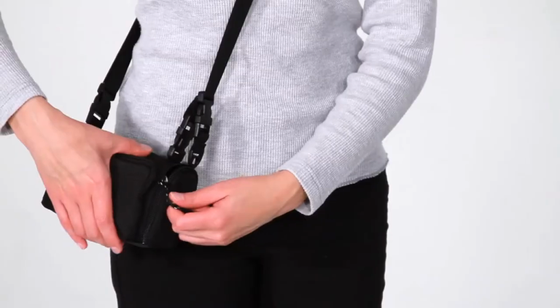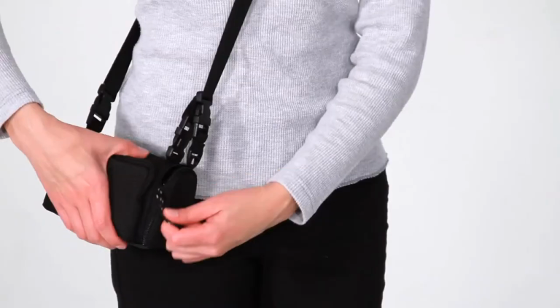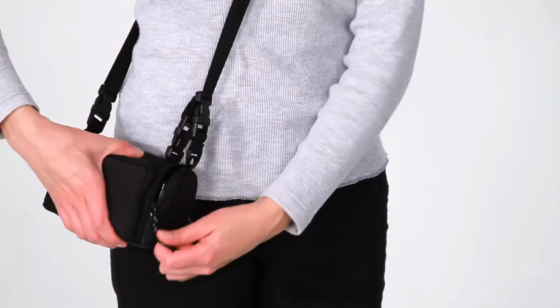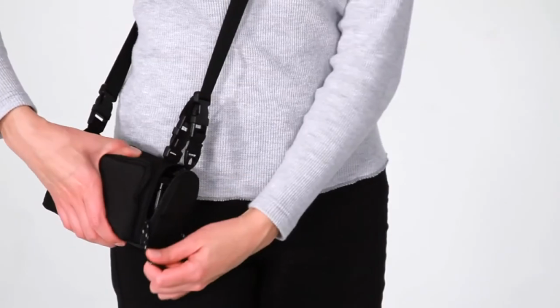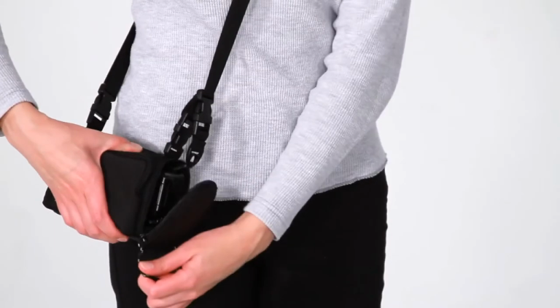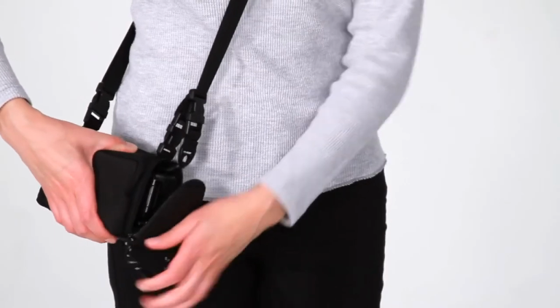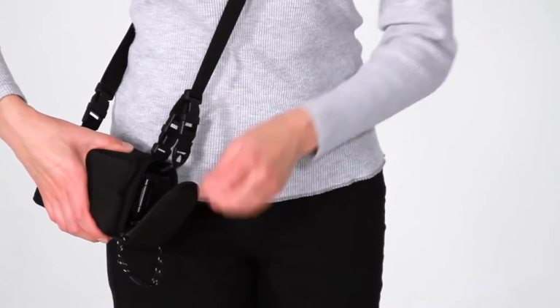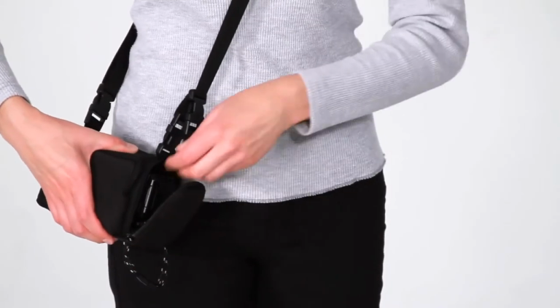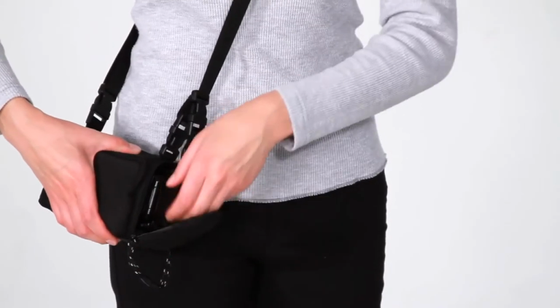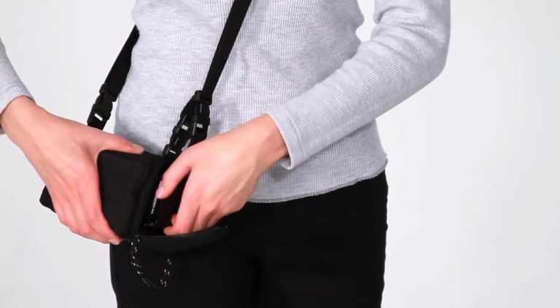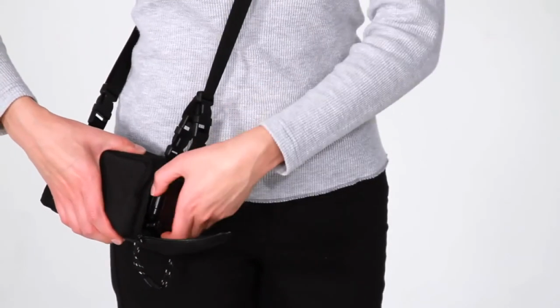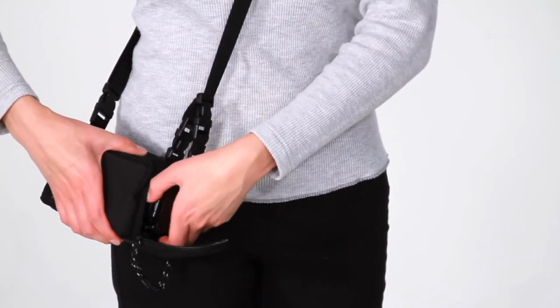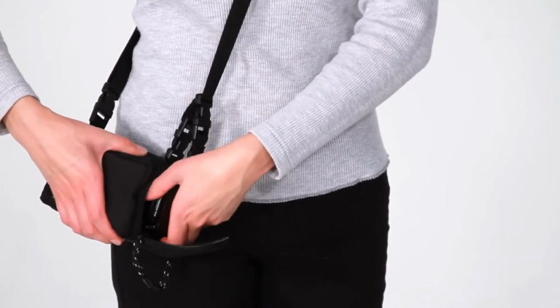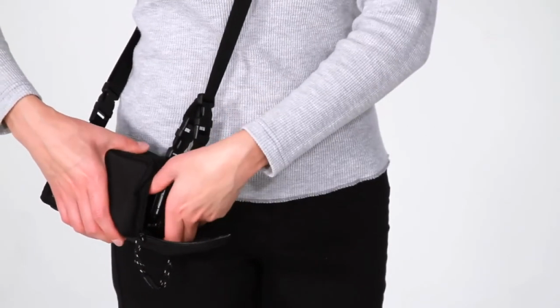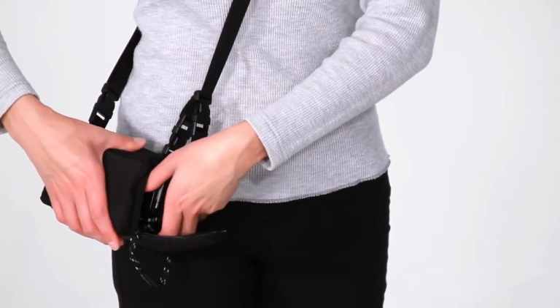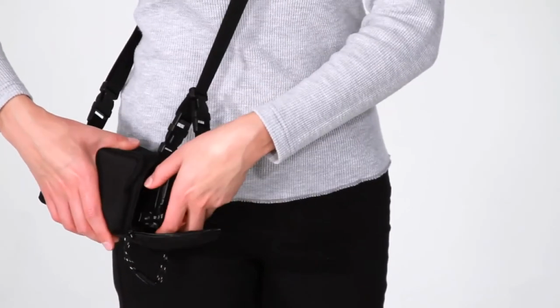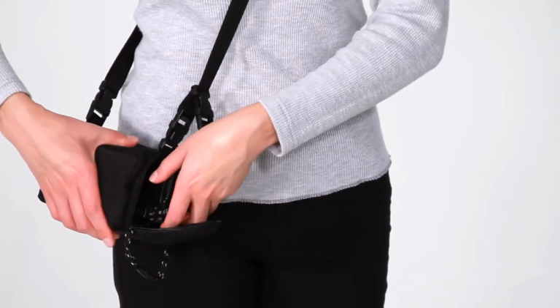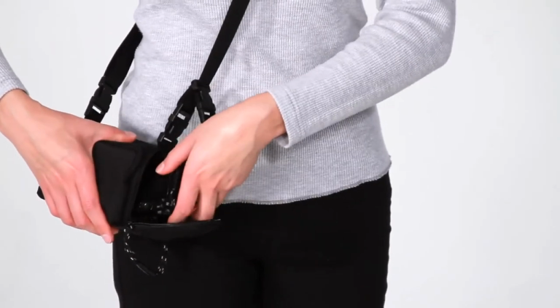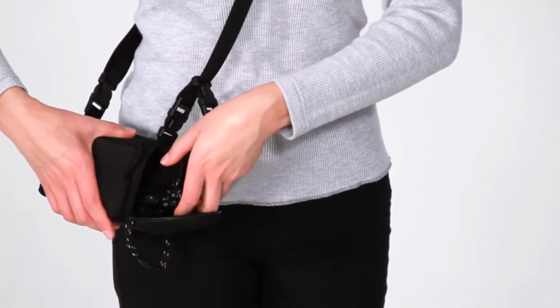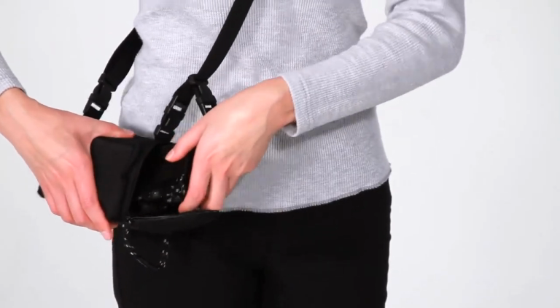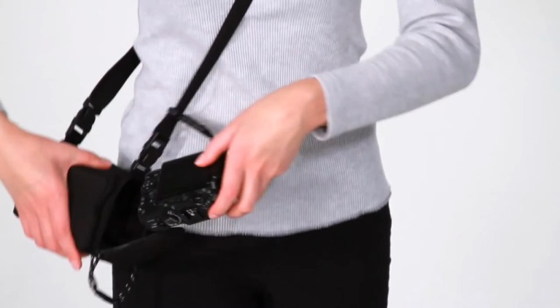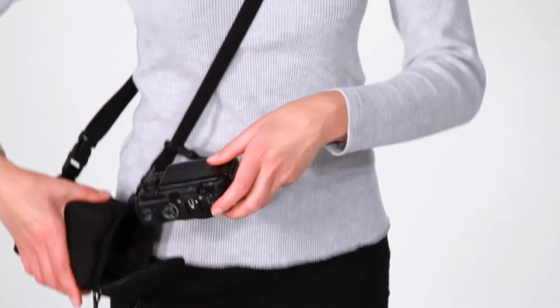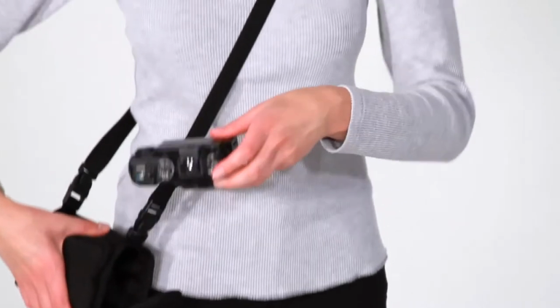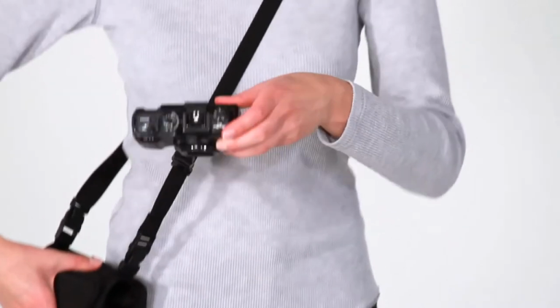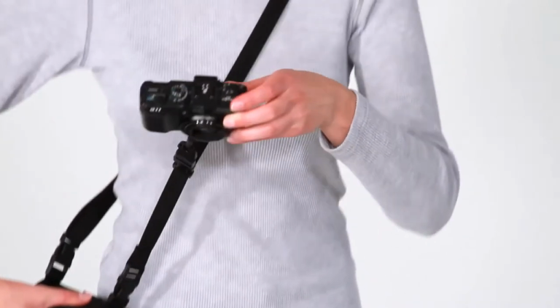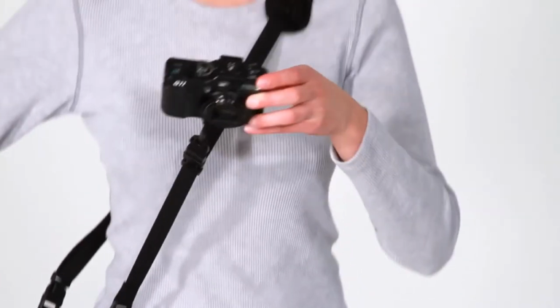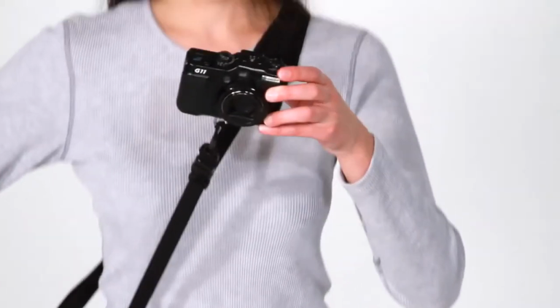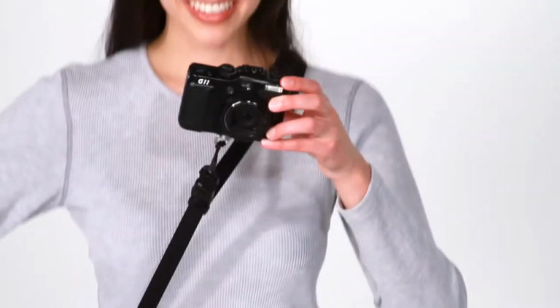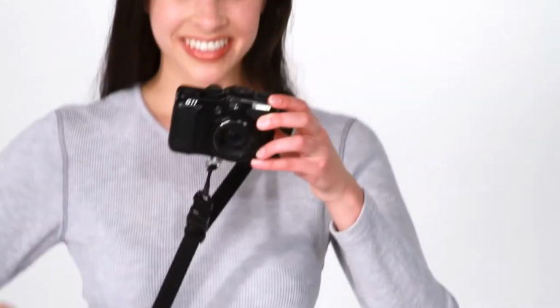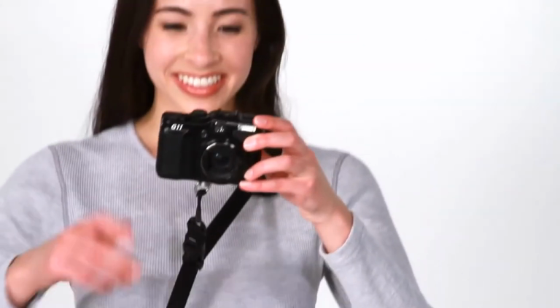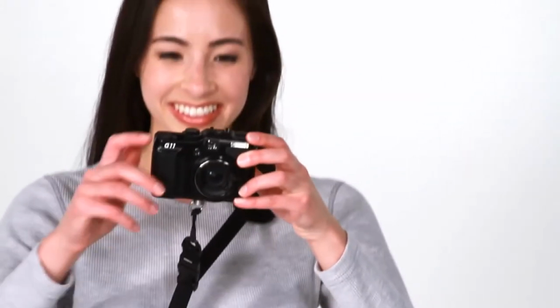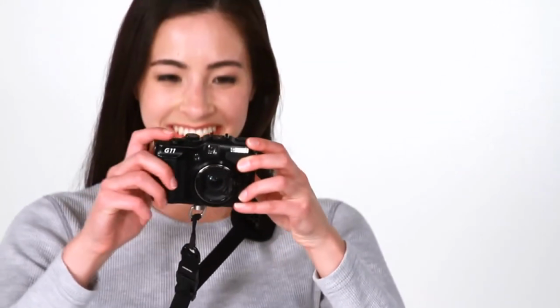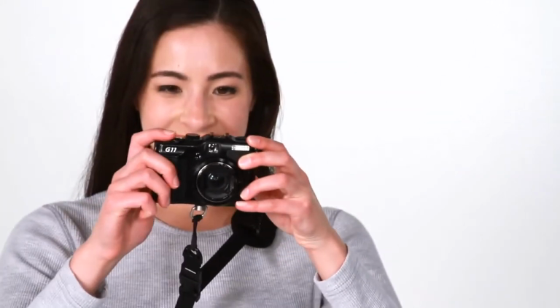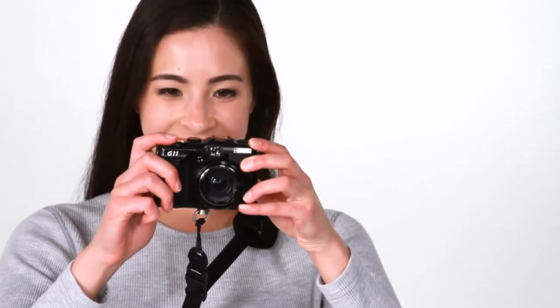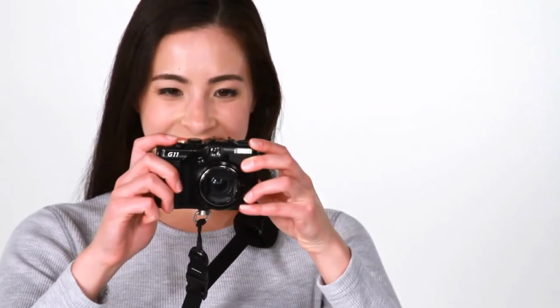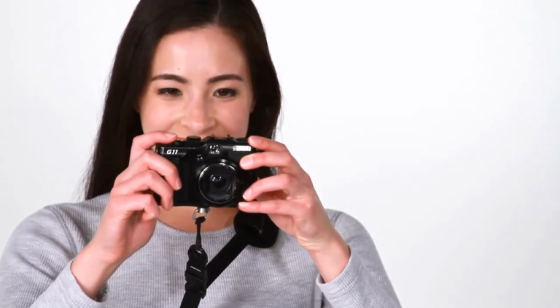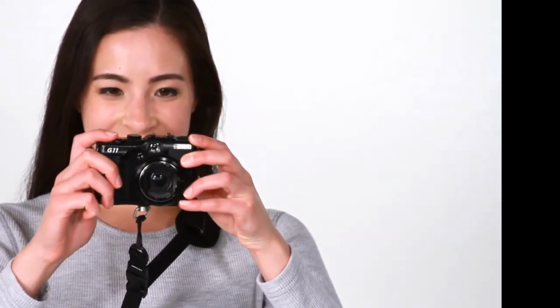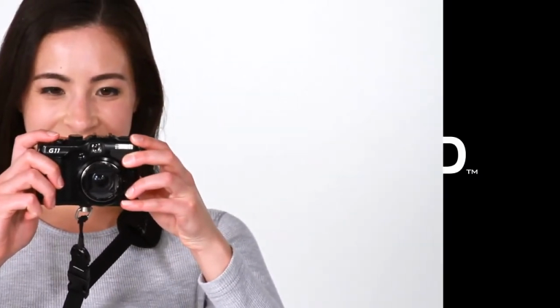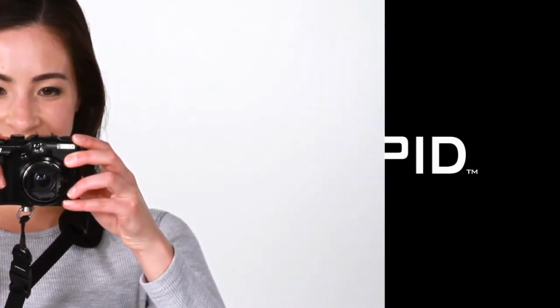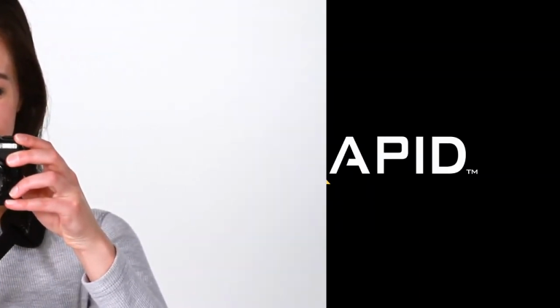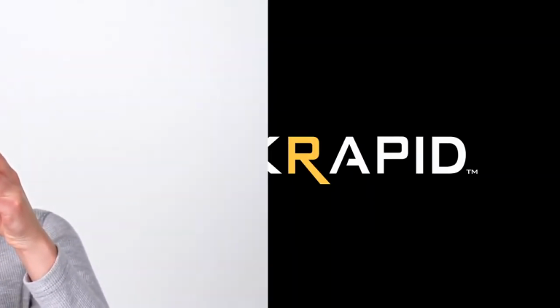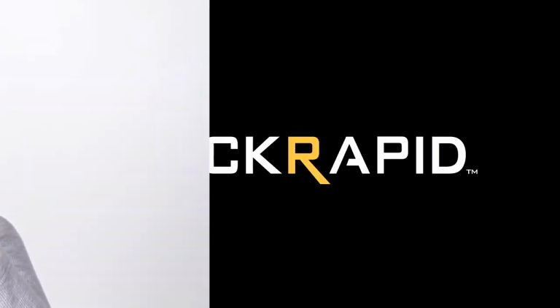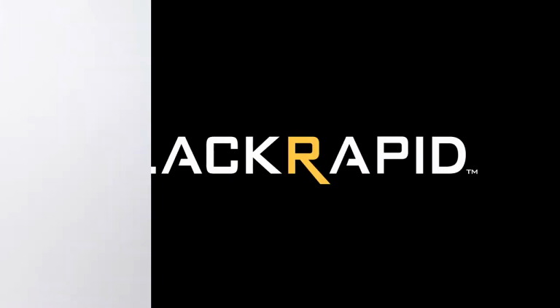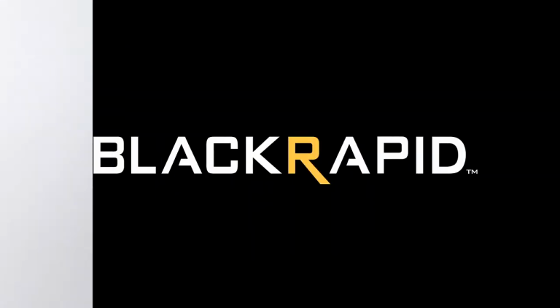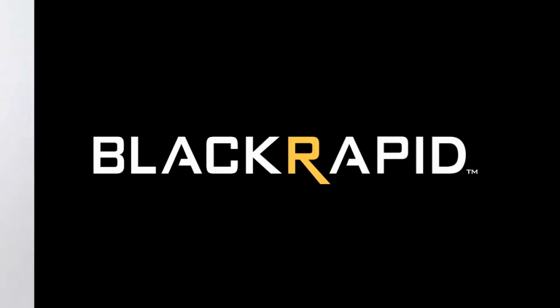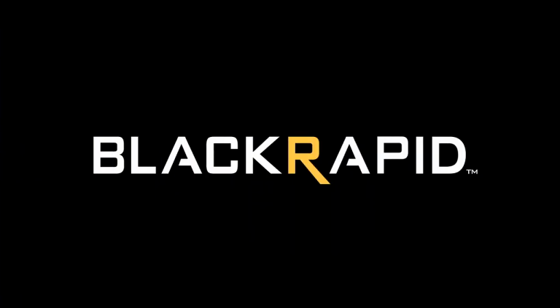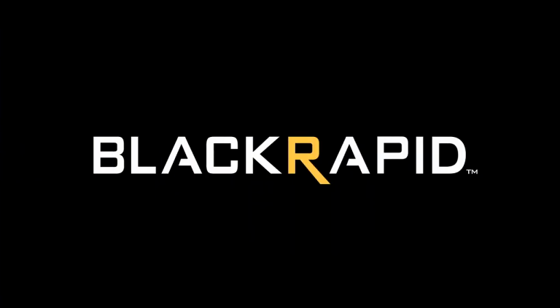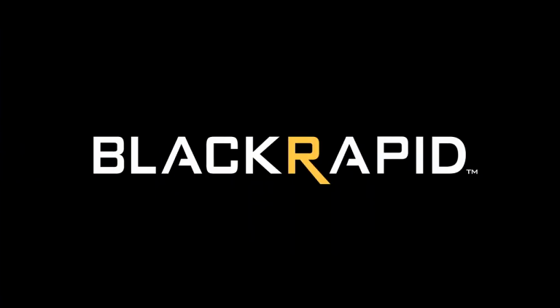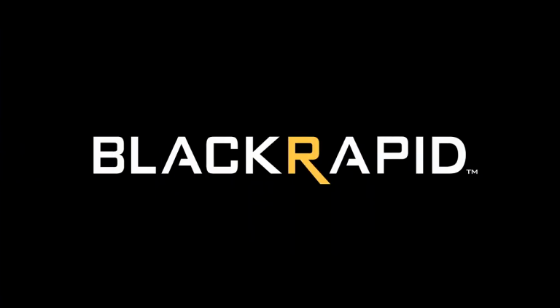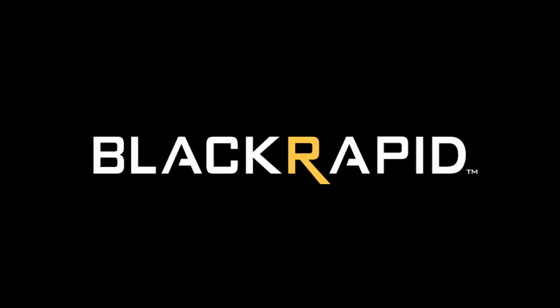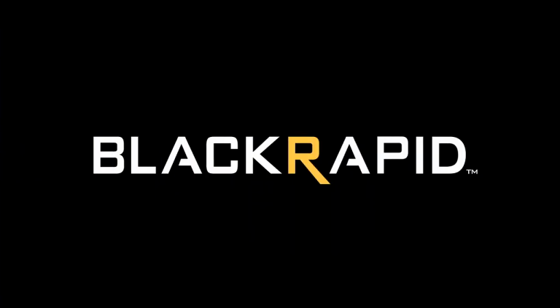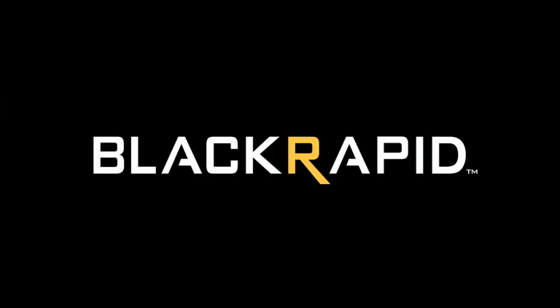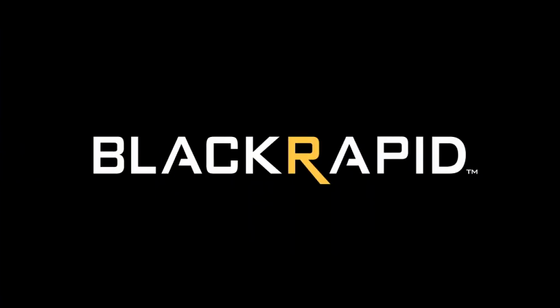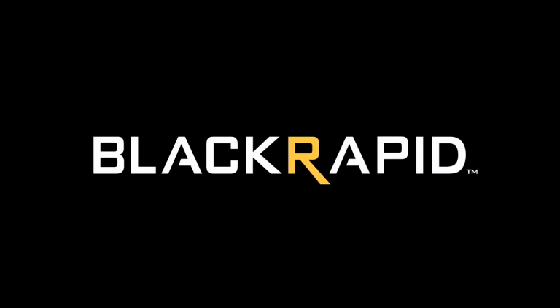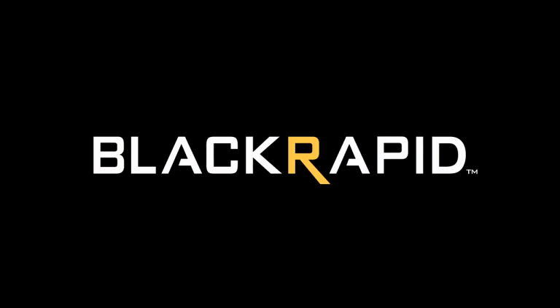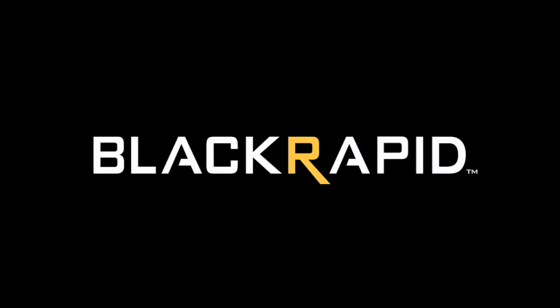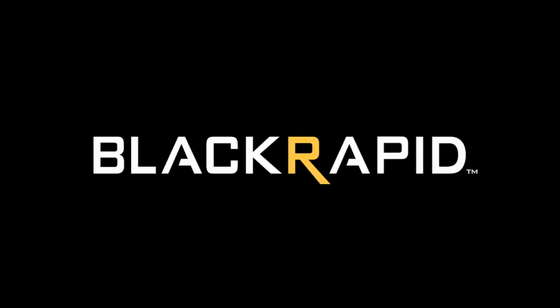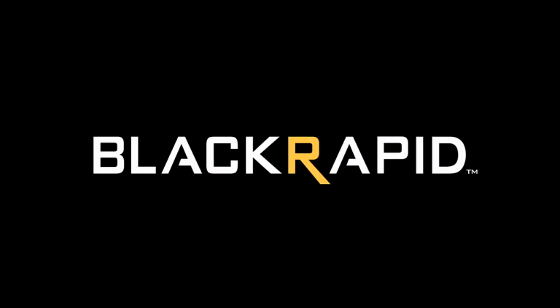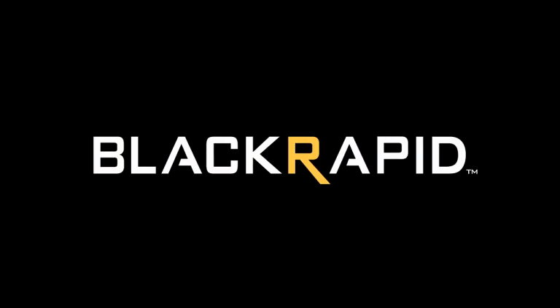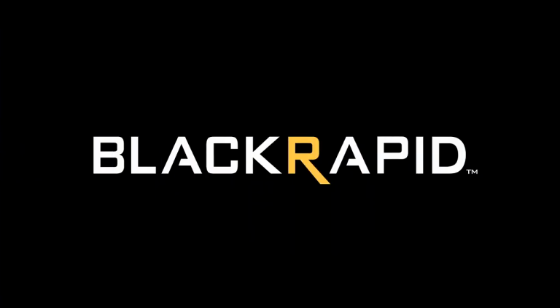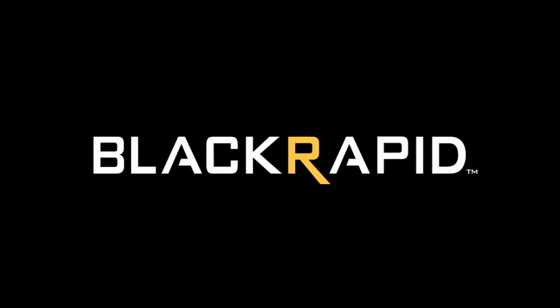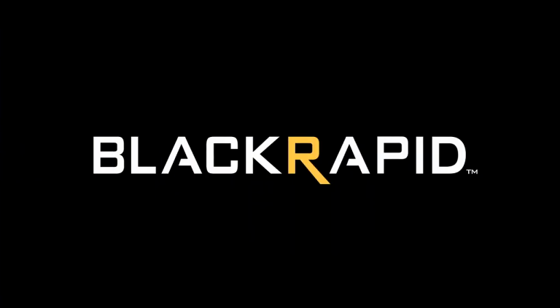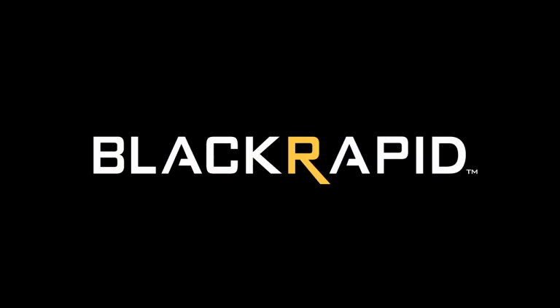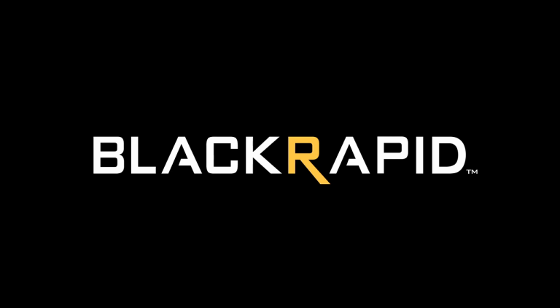That's the SnapR20 and 35. To learn more about our other products, be sure to visit BlackRapid.com. Thanks for watching!